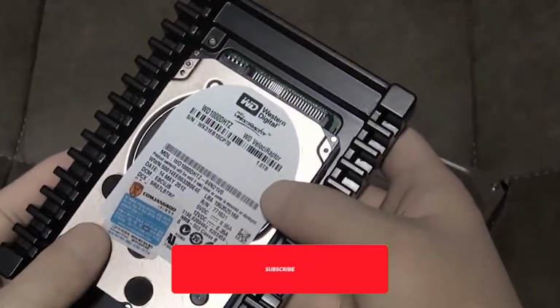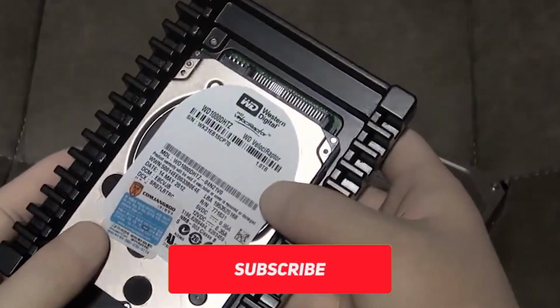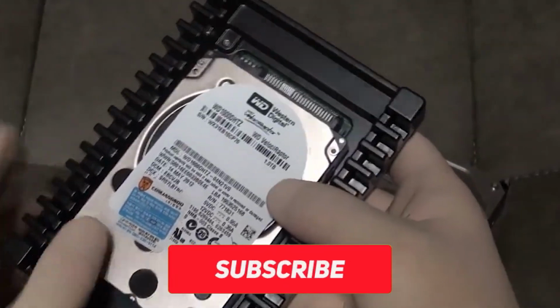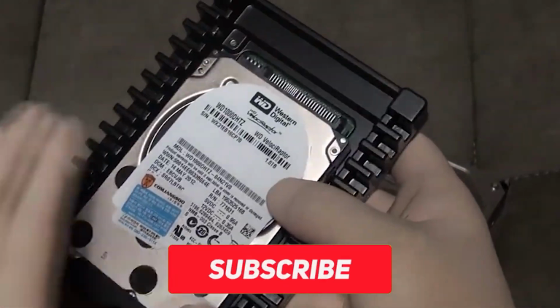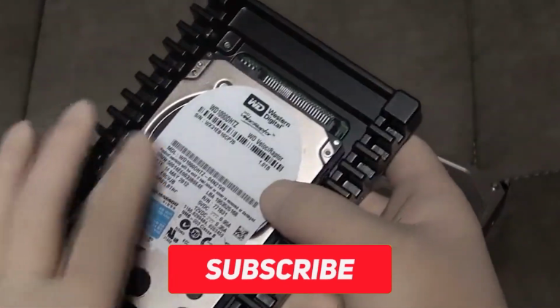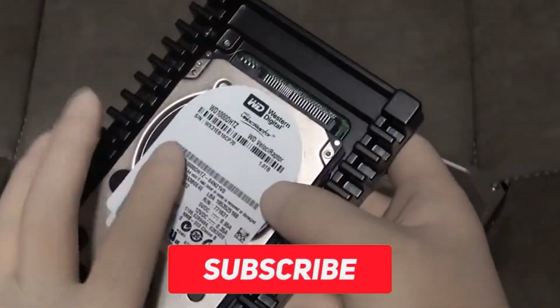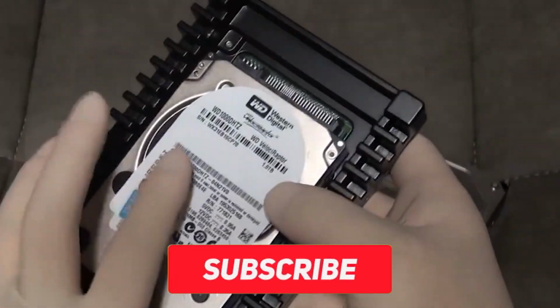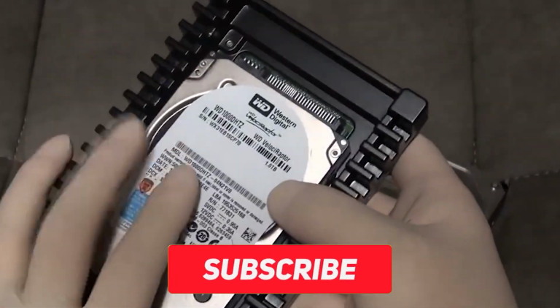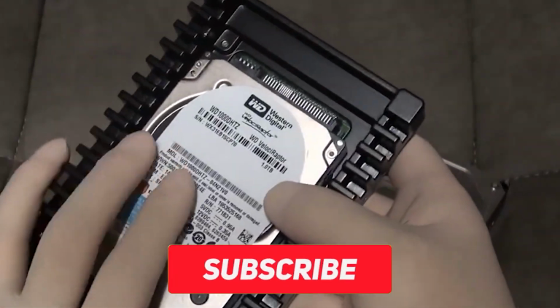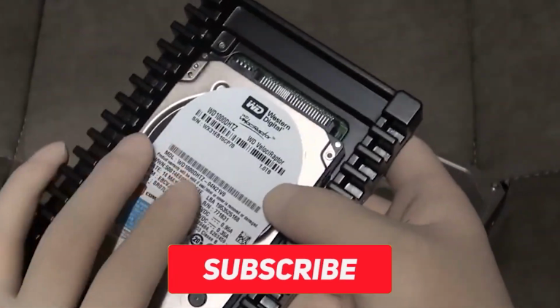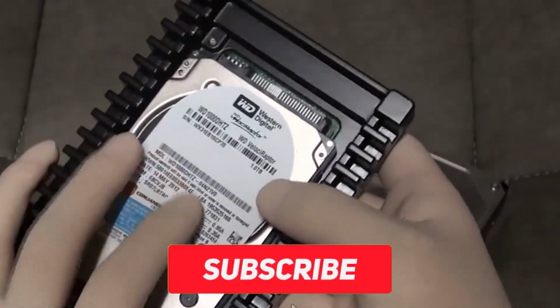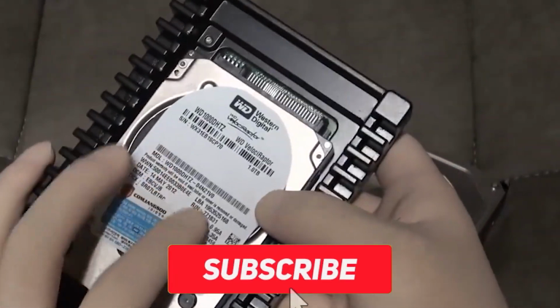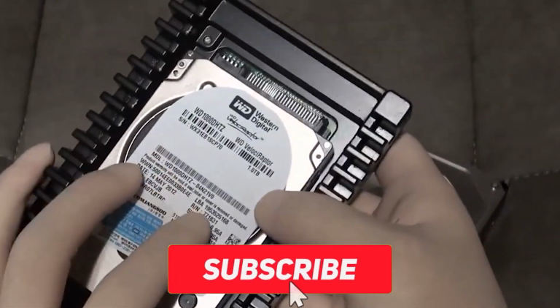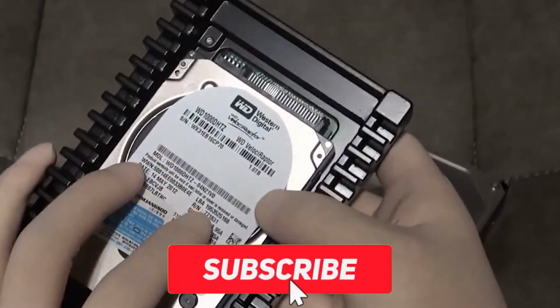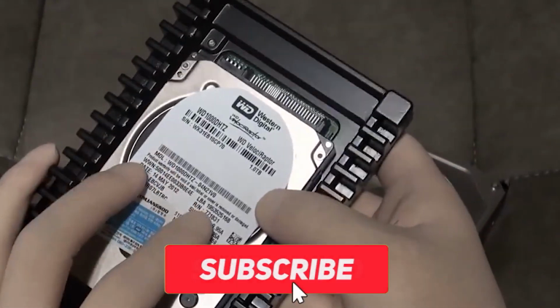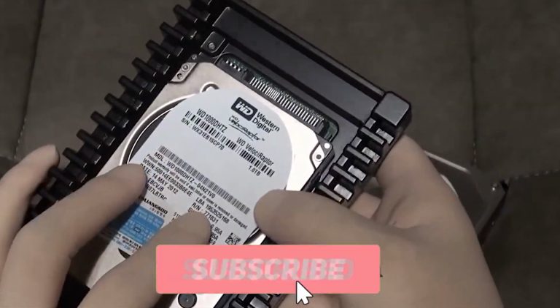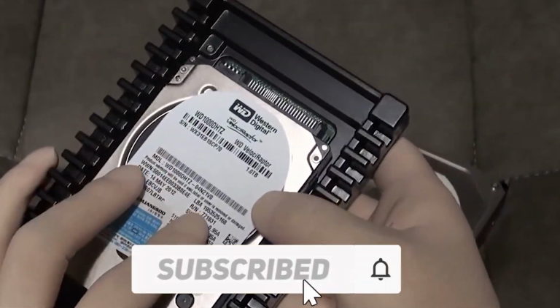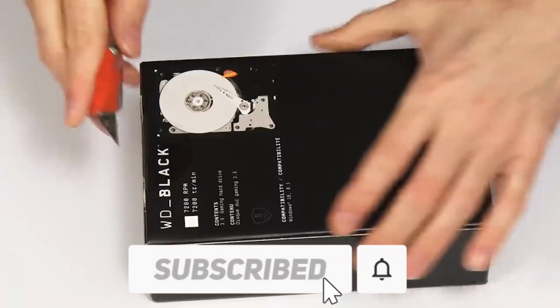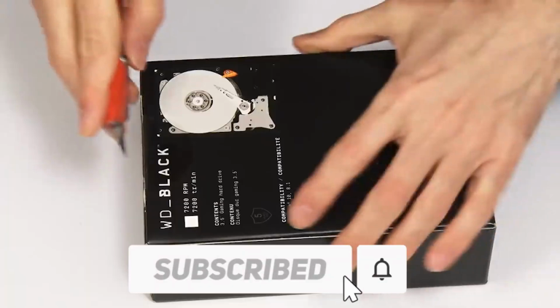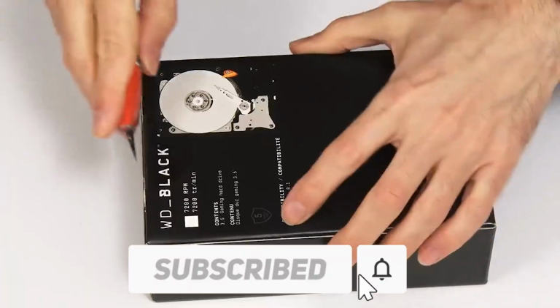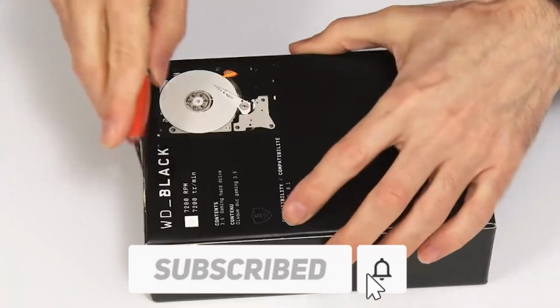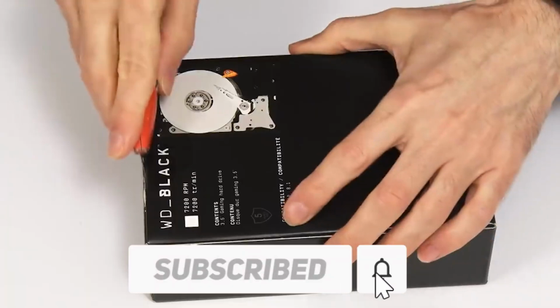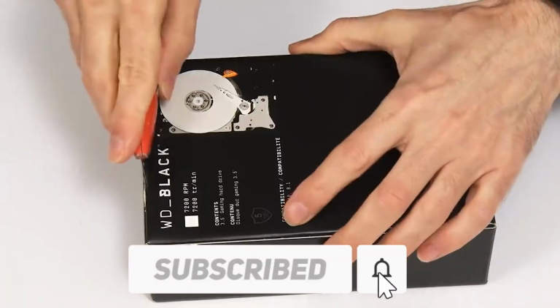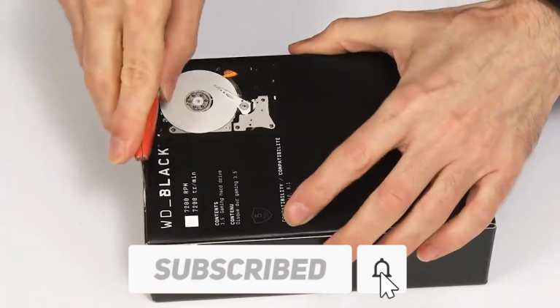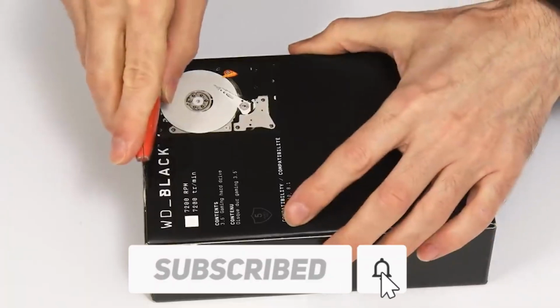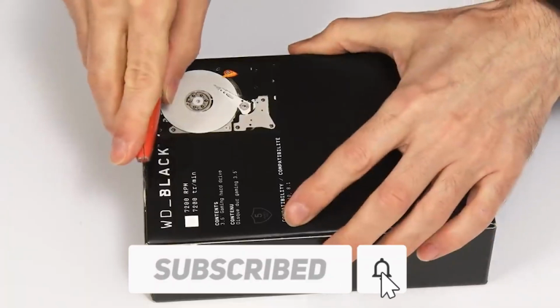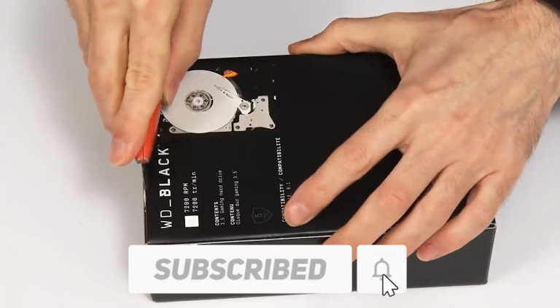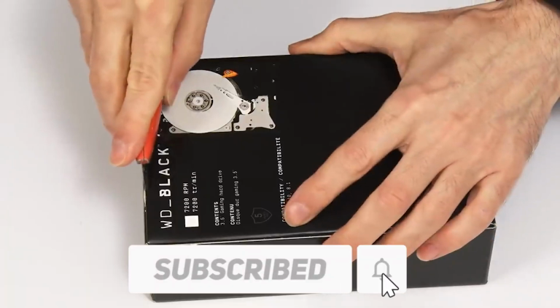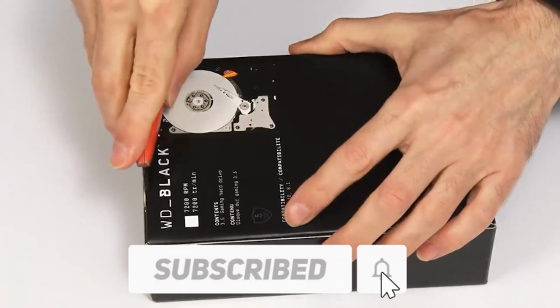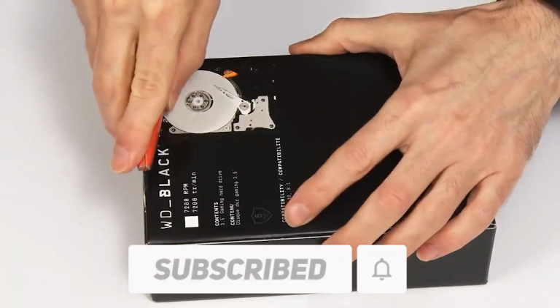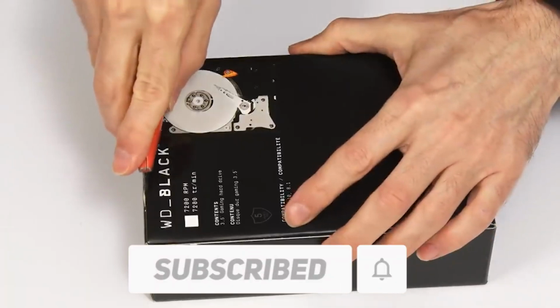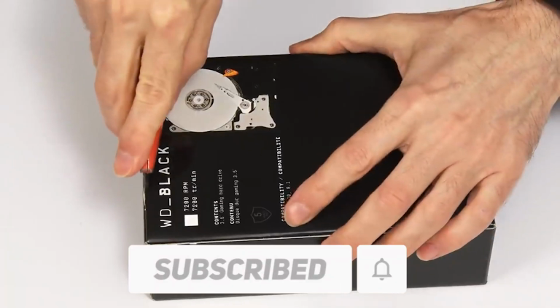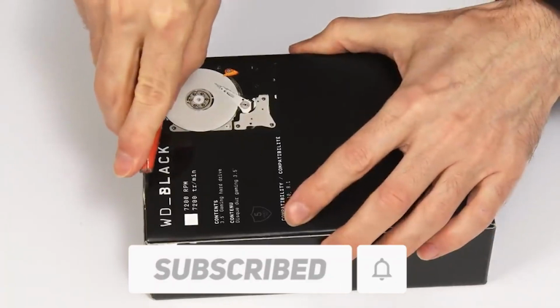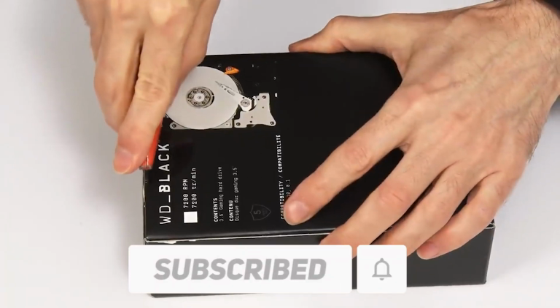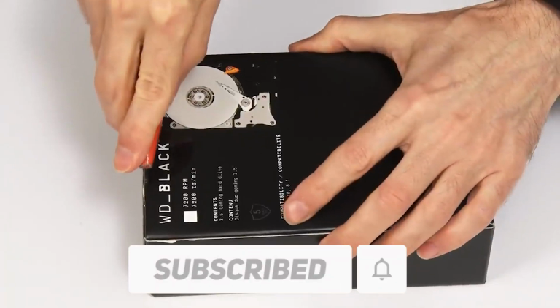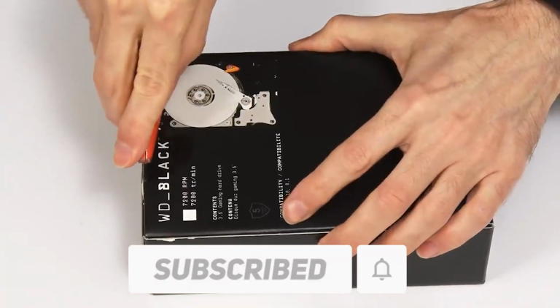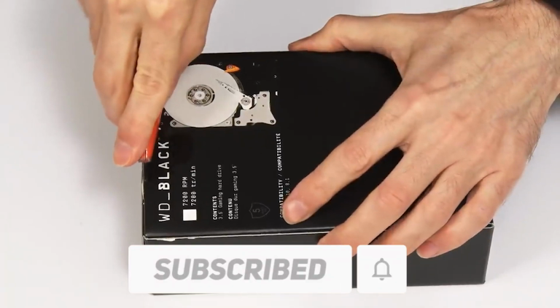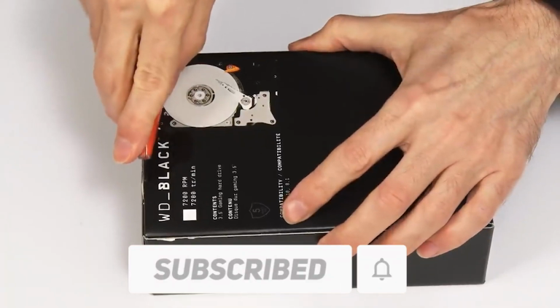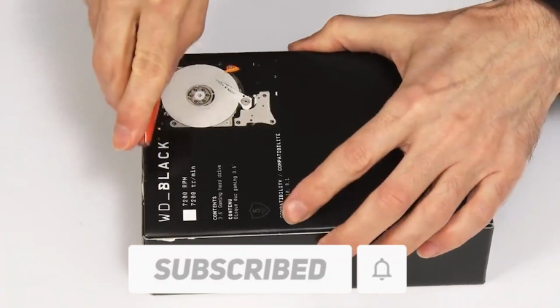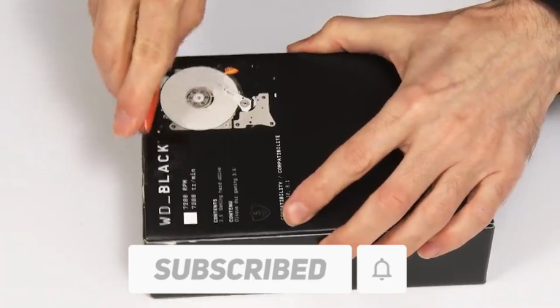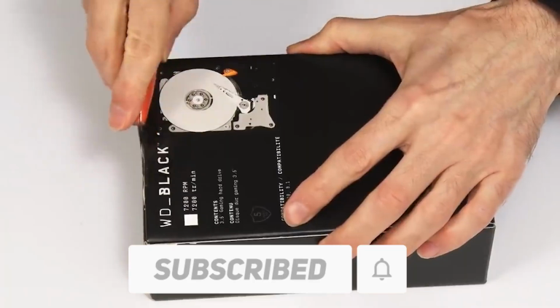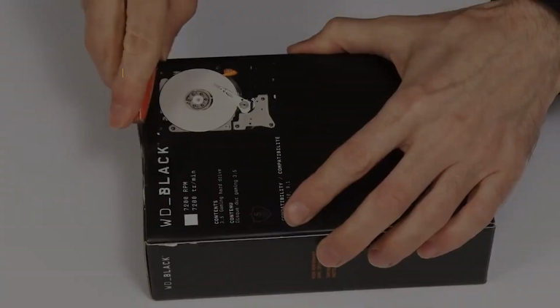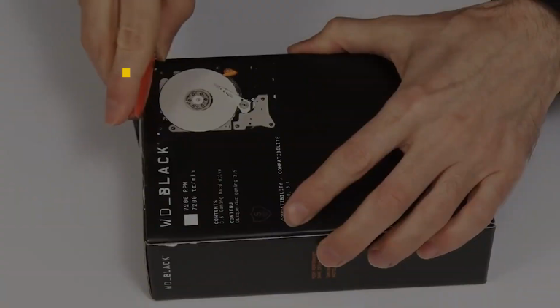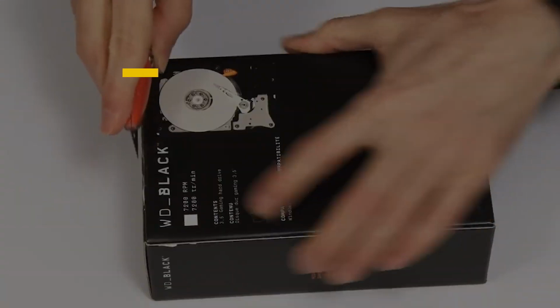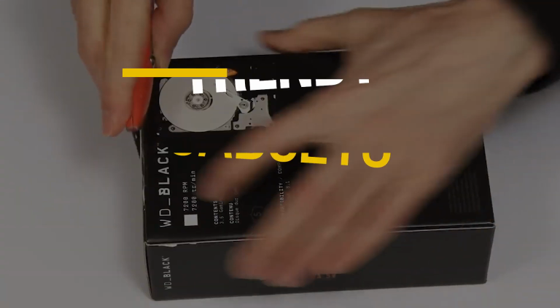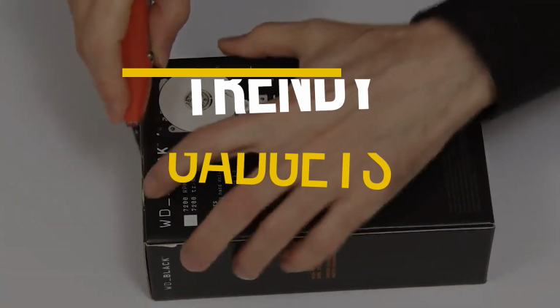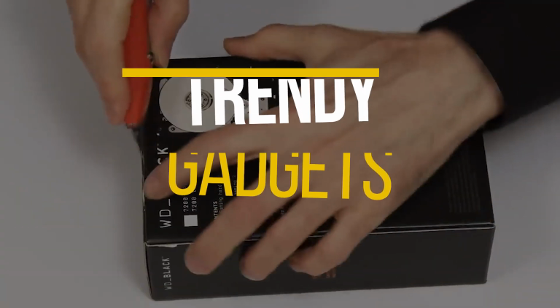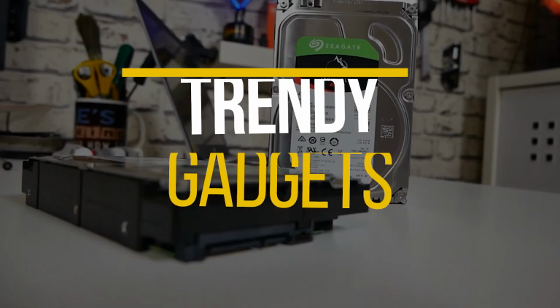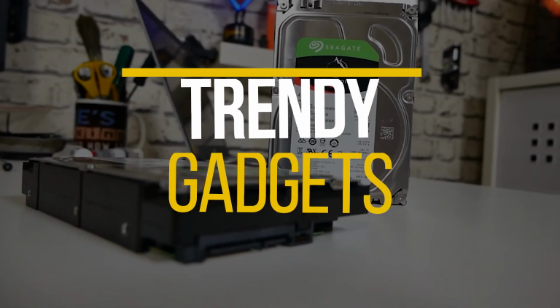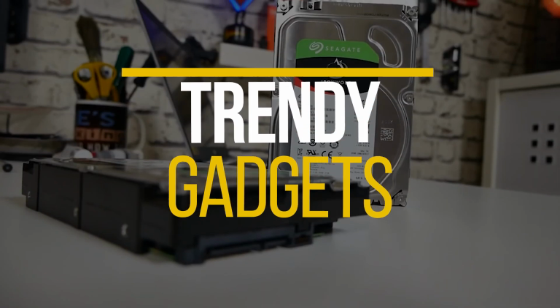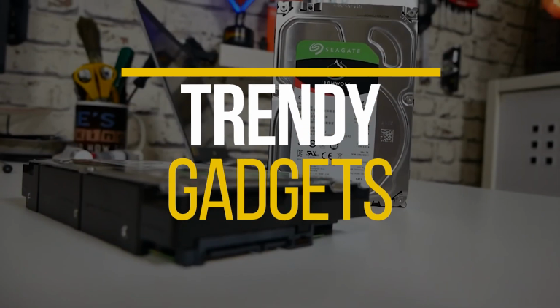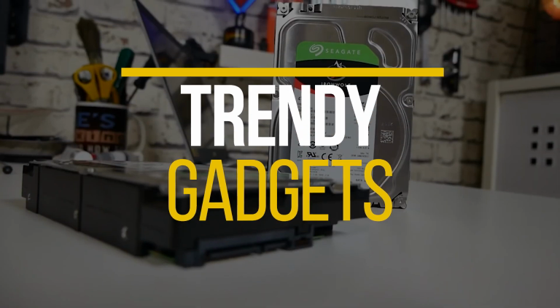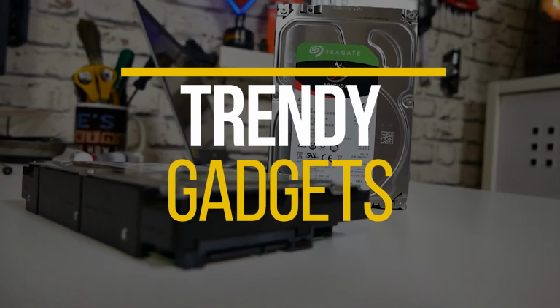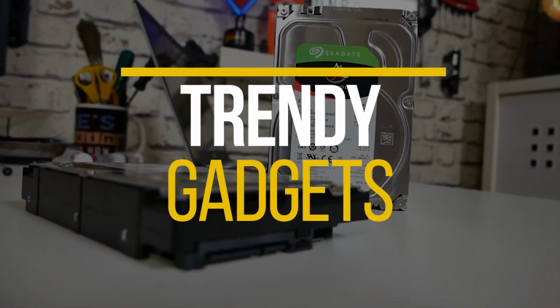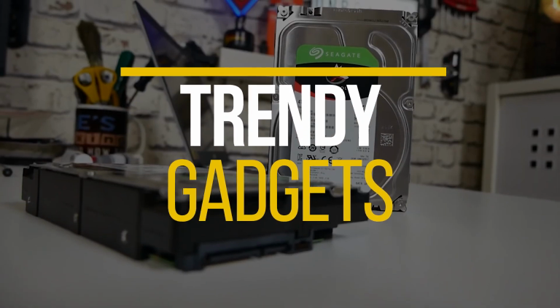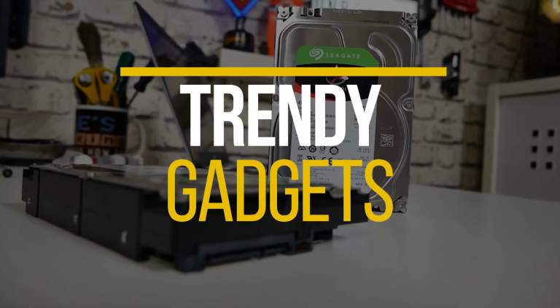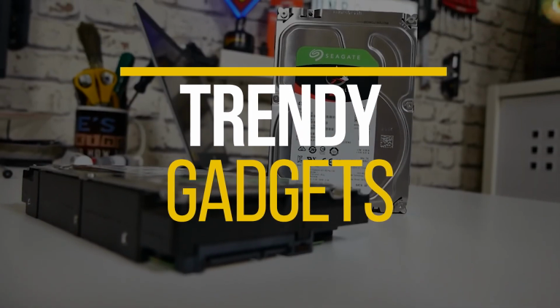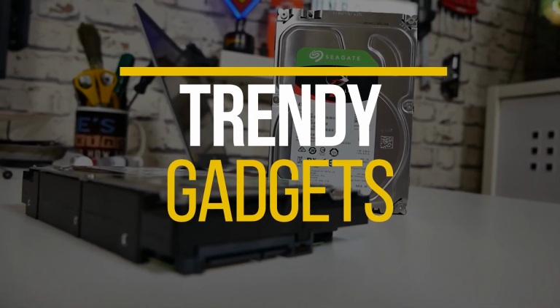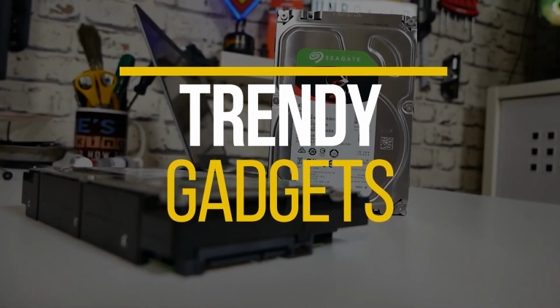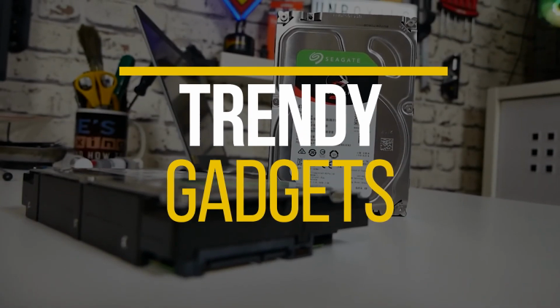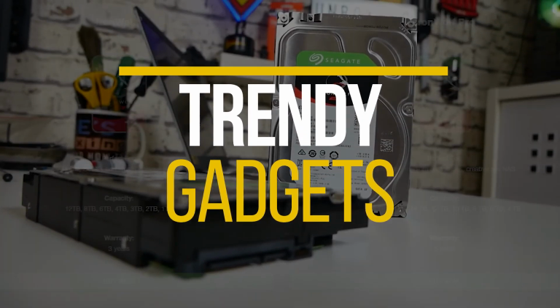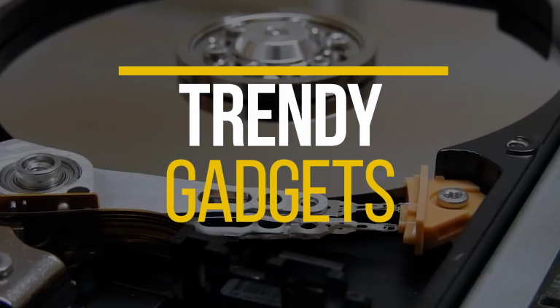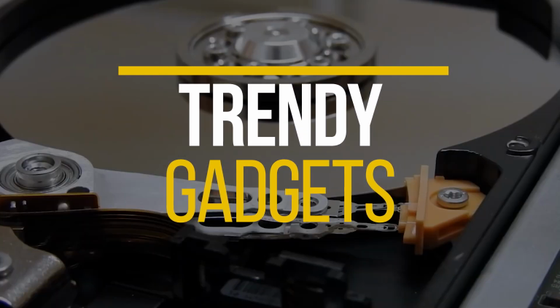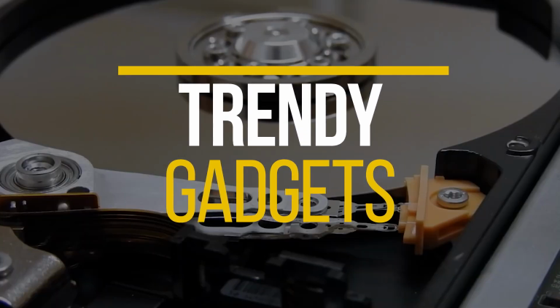Before we start, I would like you to hit that red subscribe button so that you never miss out on any of our videos. Hey guys, what's up? Welcome back to Trendy Gadgets.